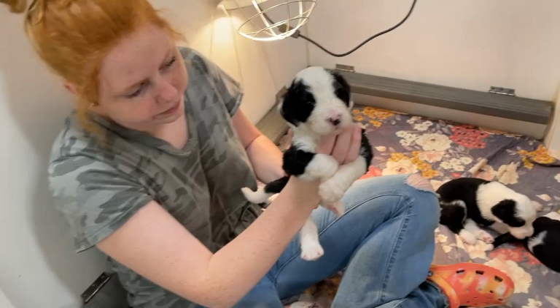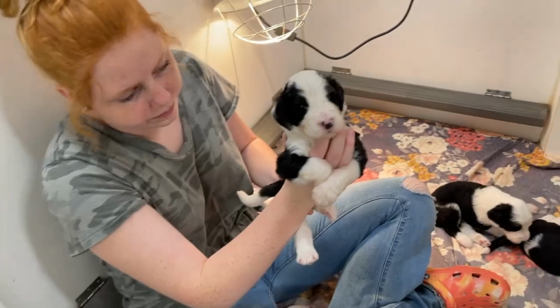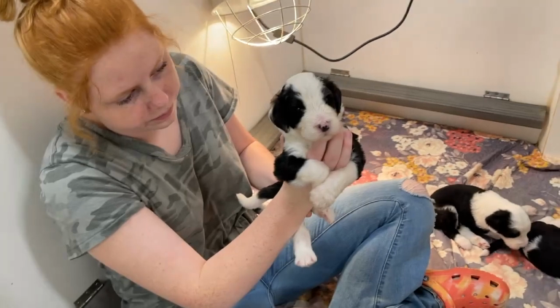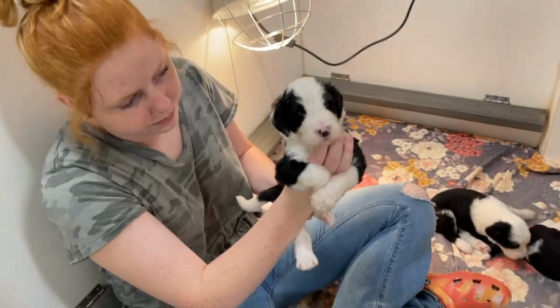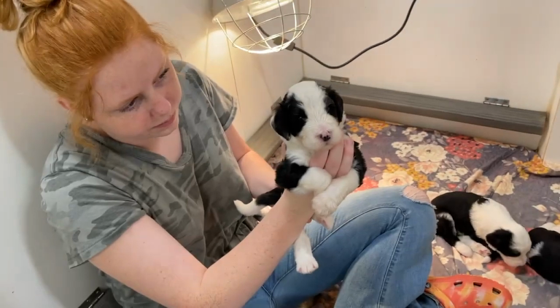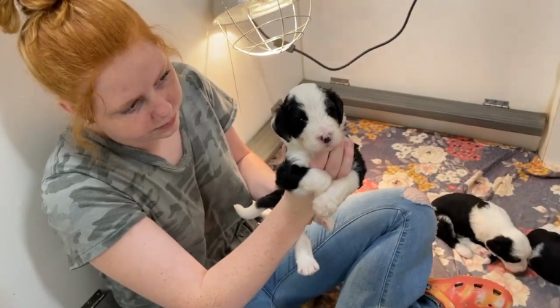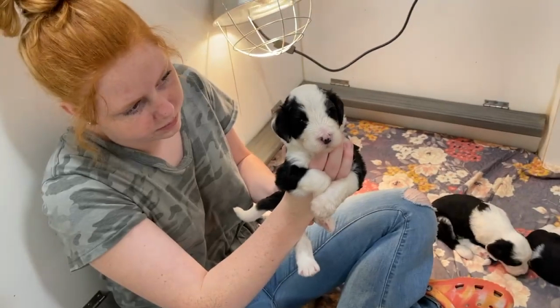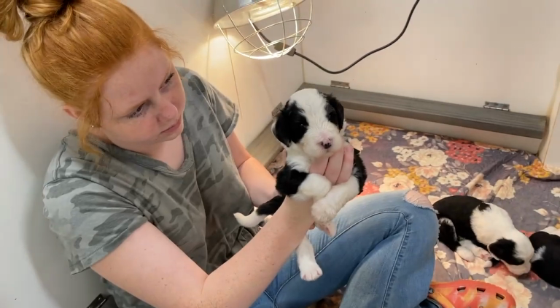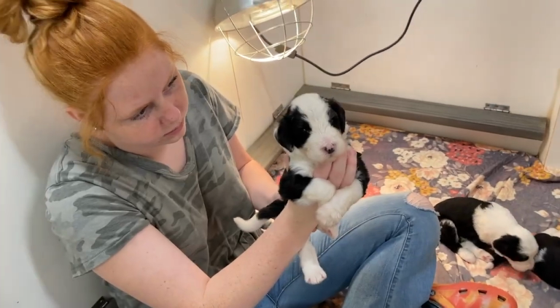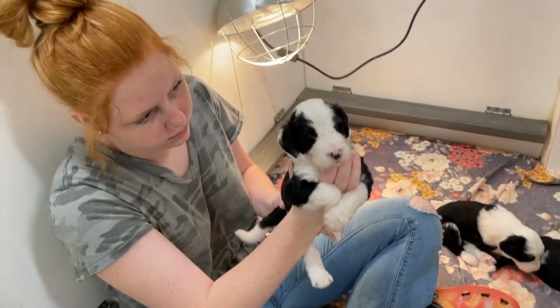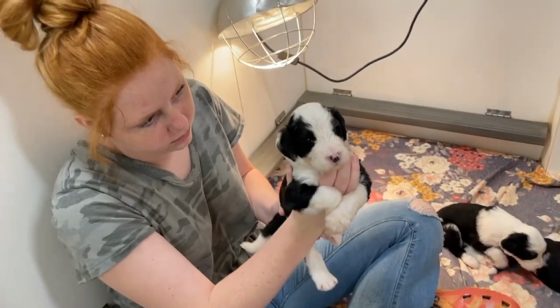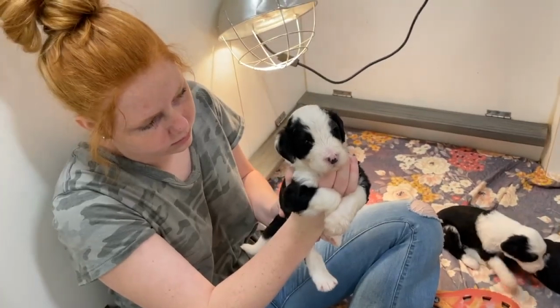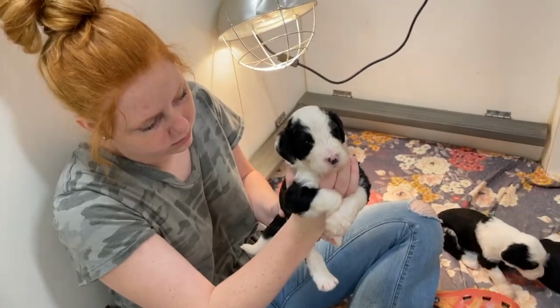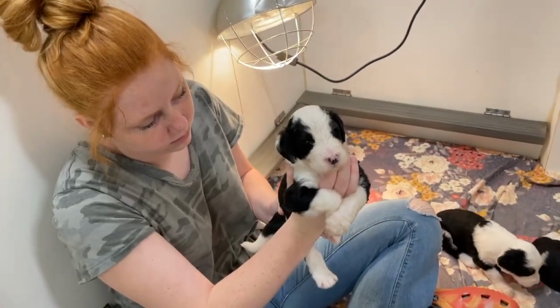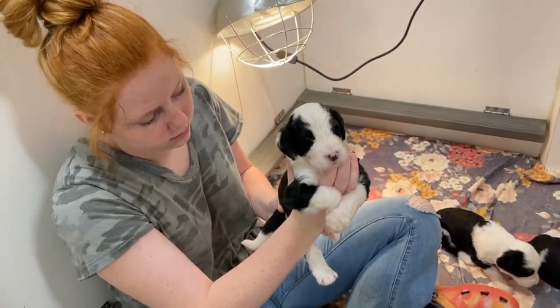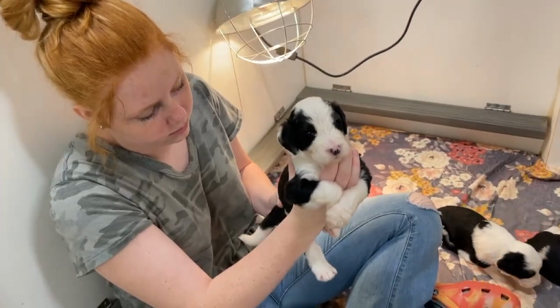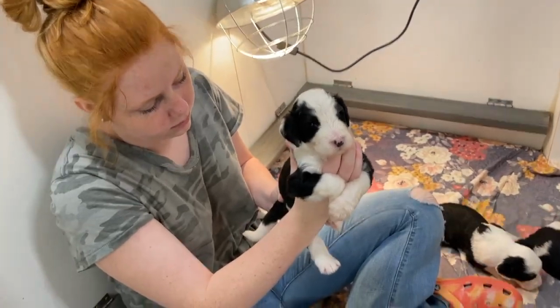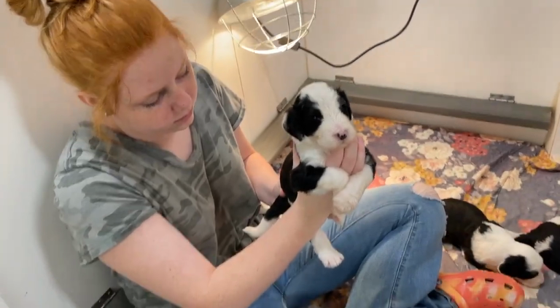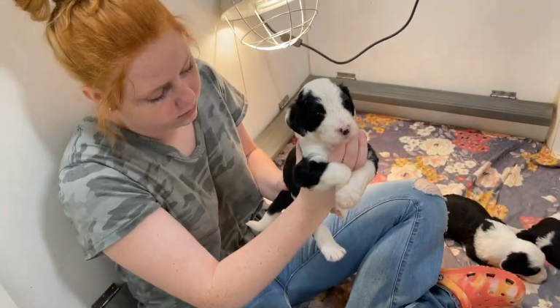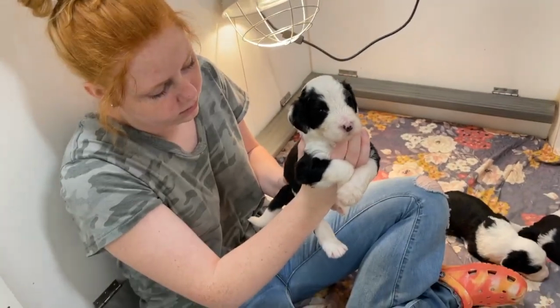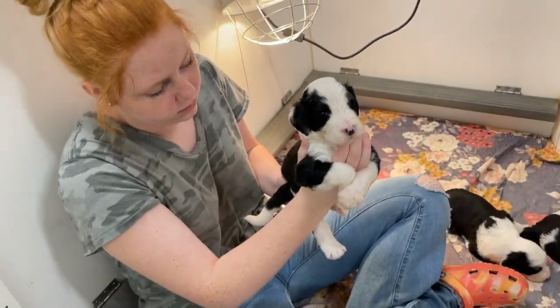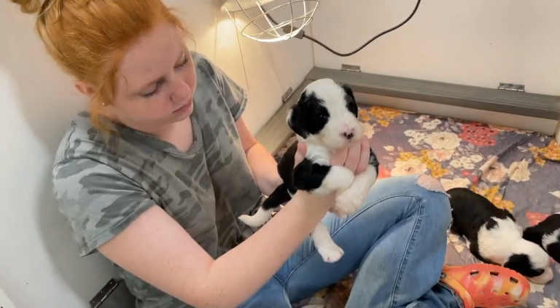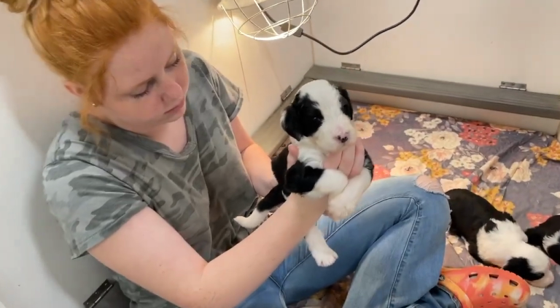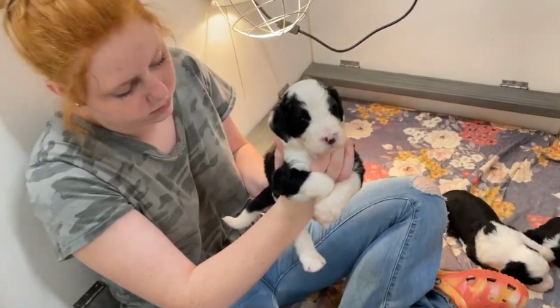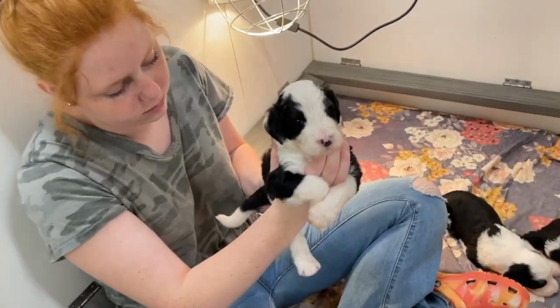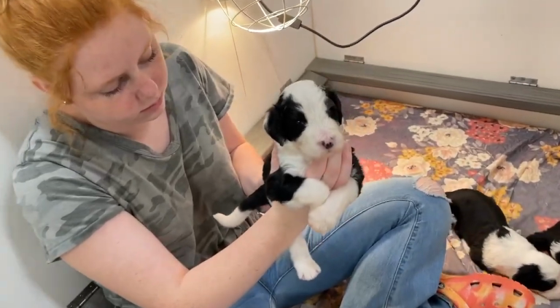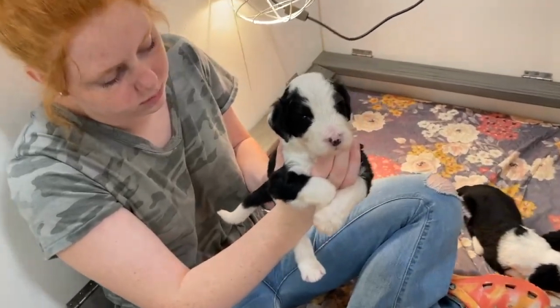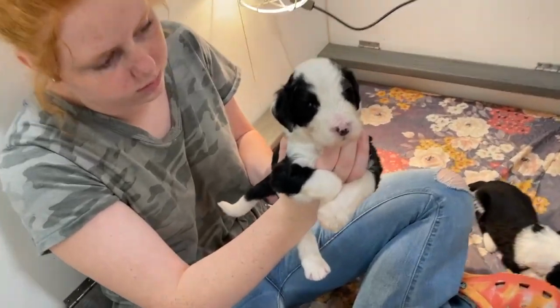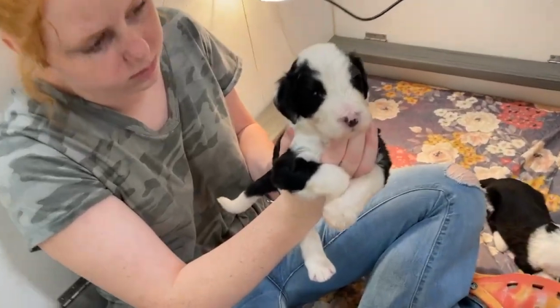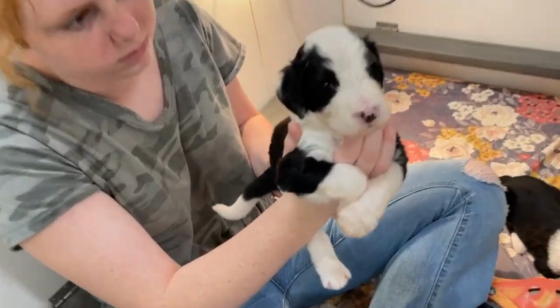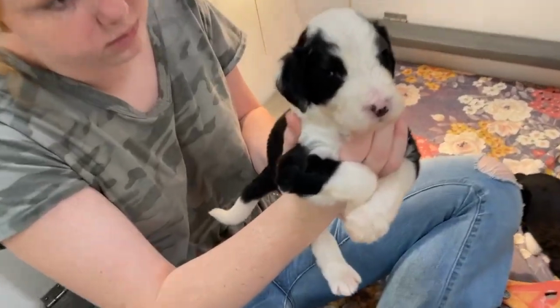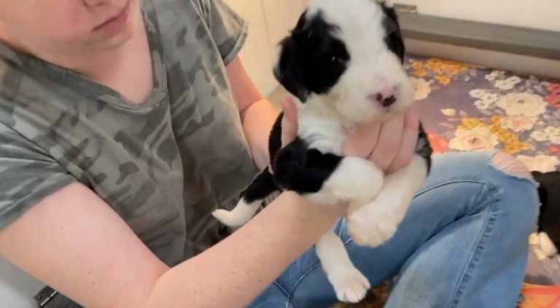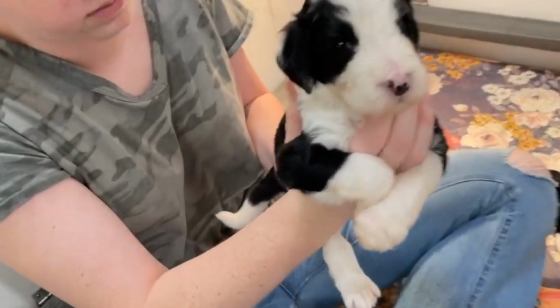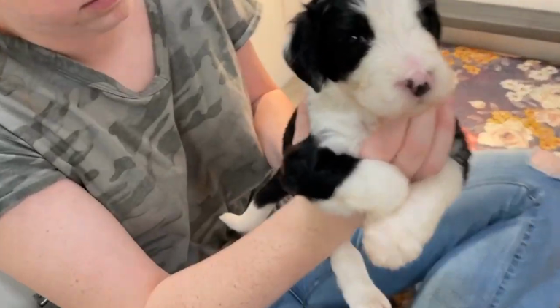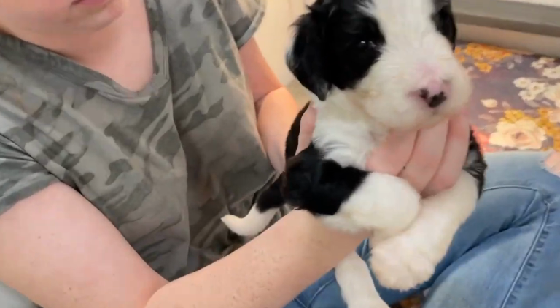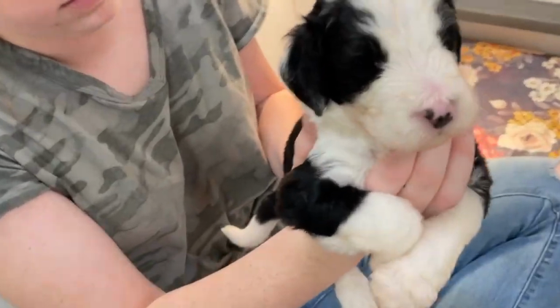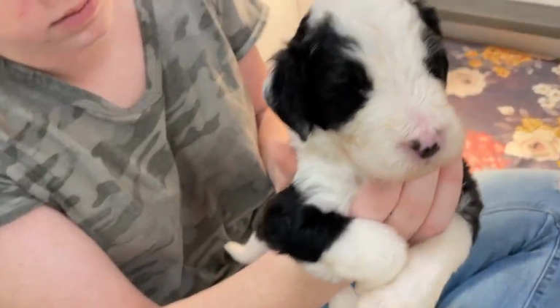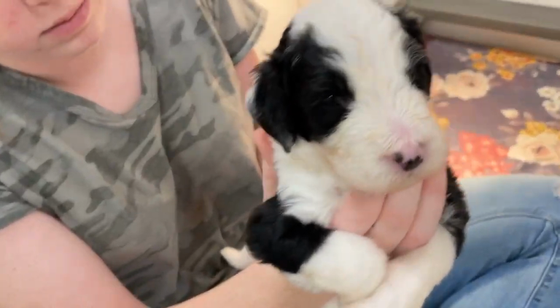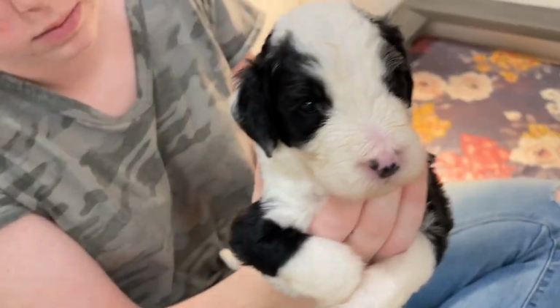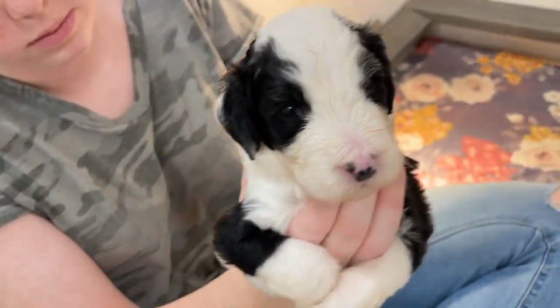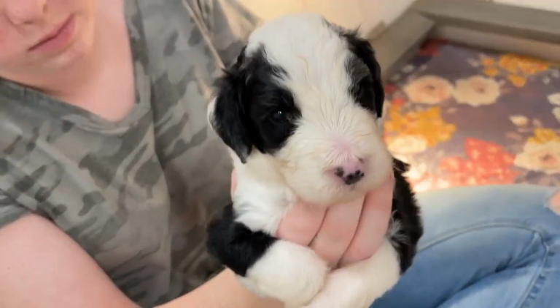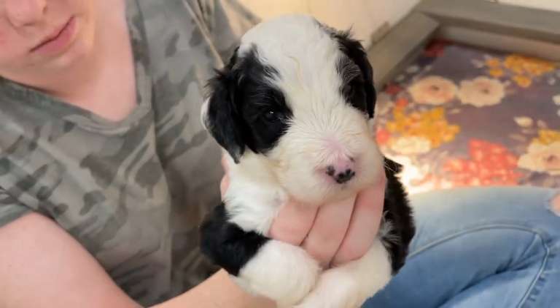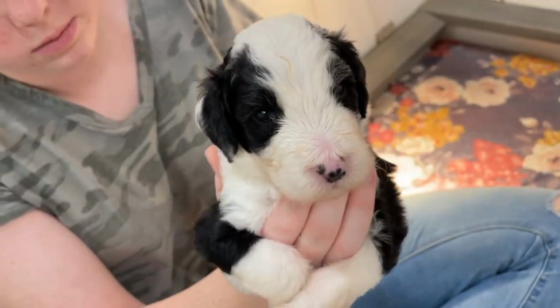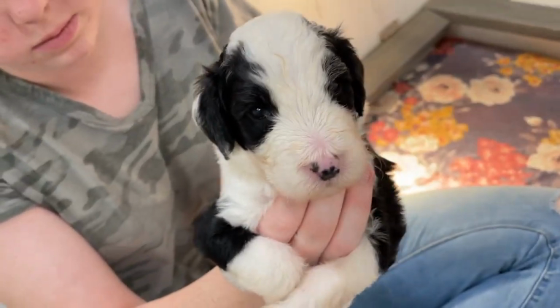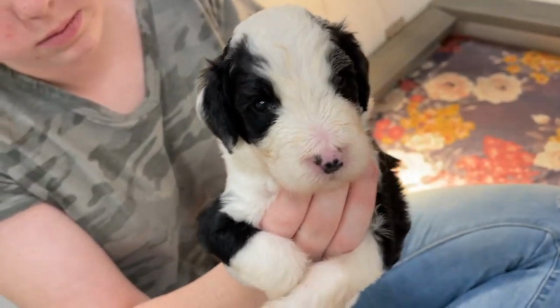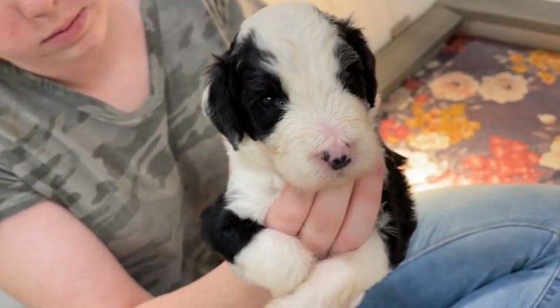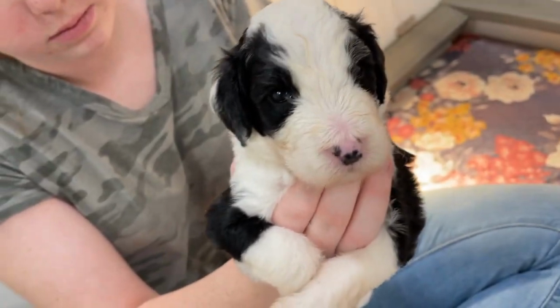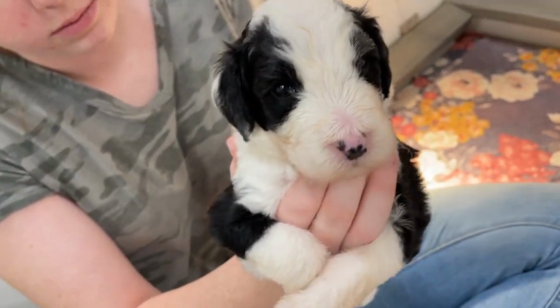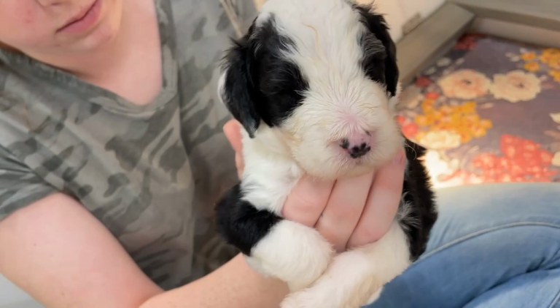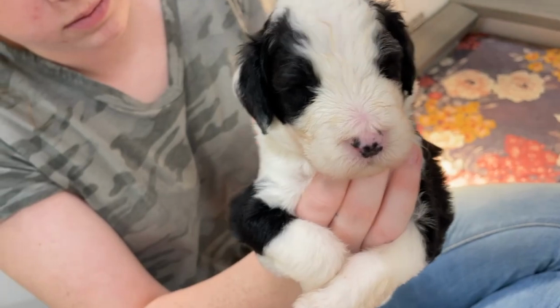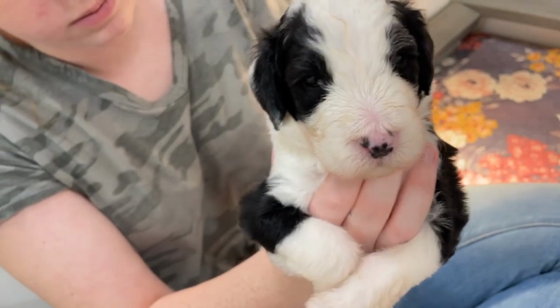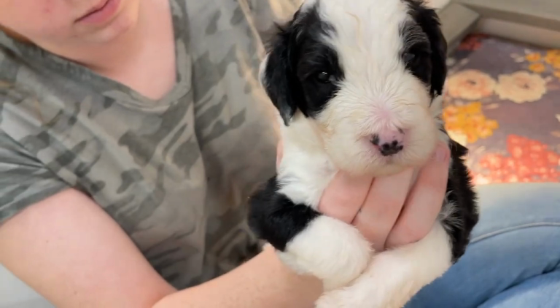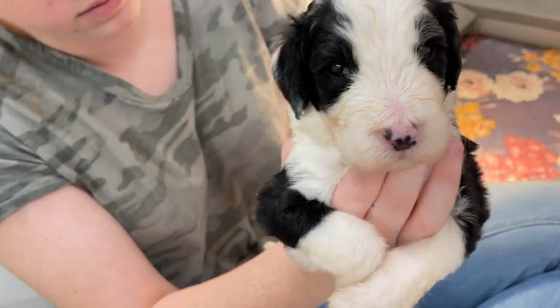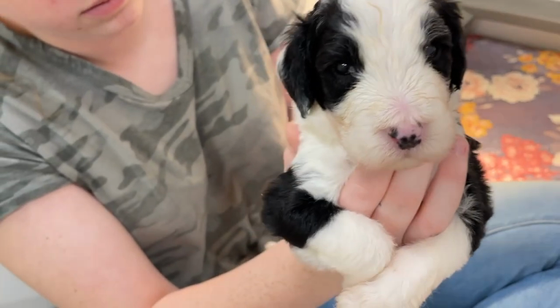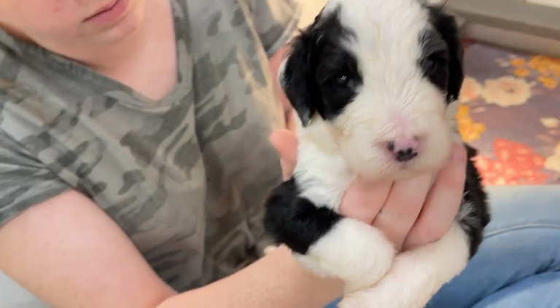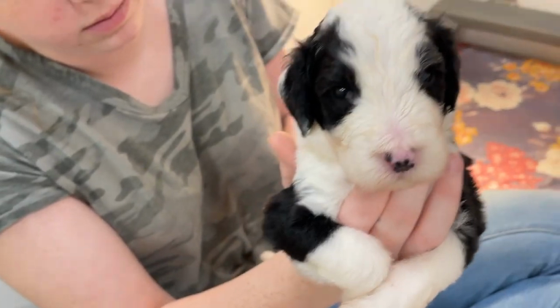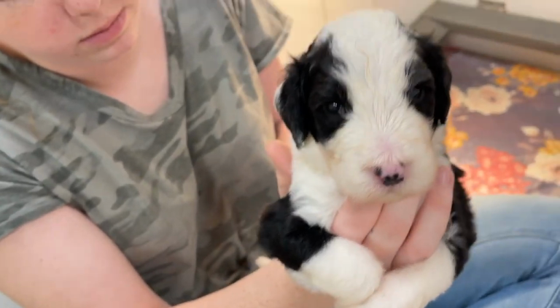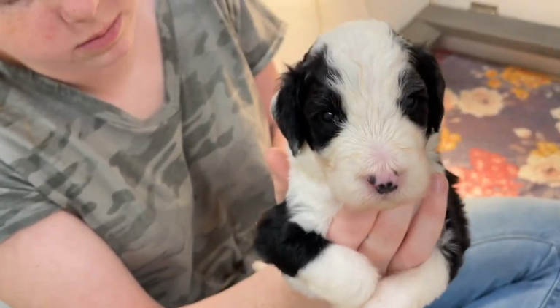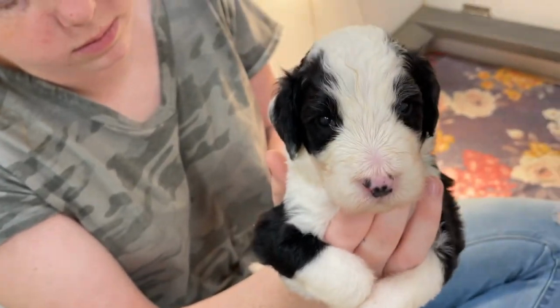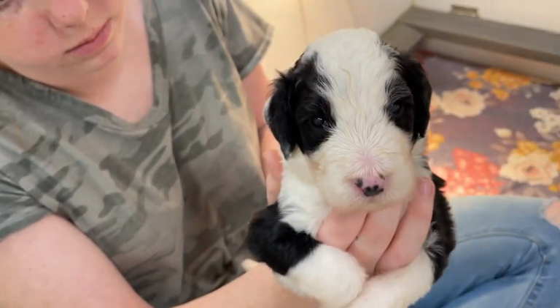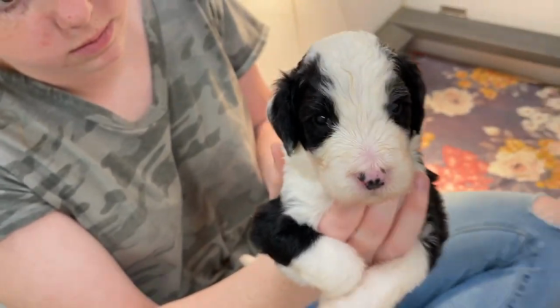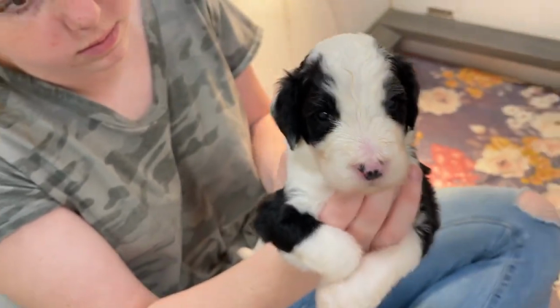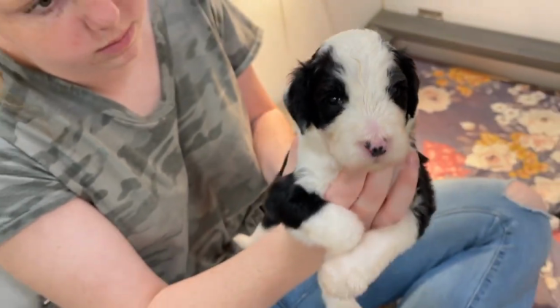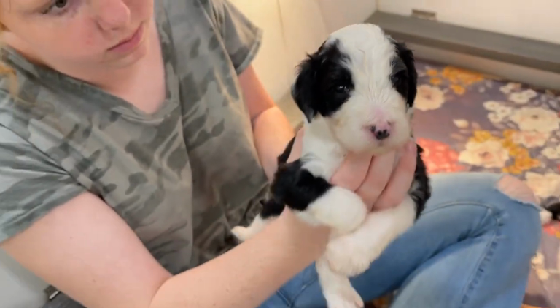Hi everyone! We're here with Dancer's puppies this week. As you can see, their eyes are all open.